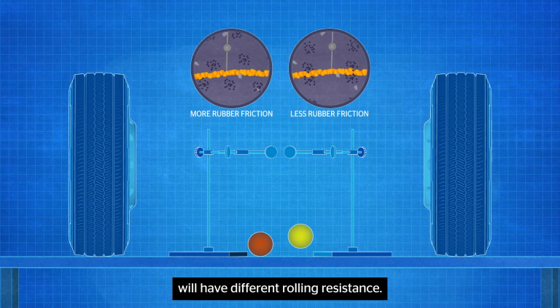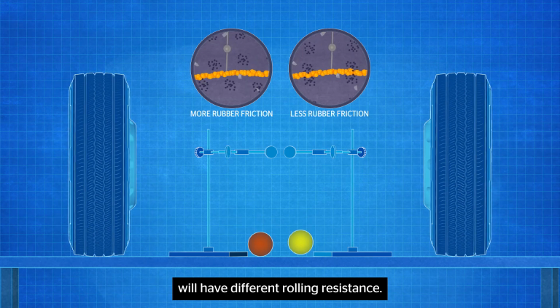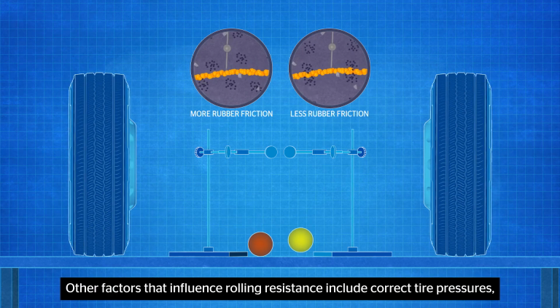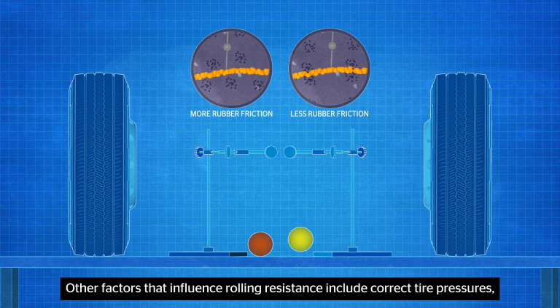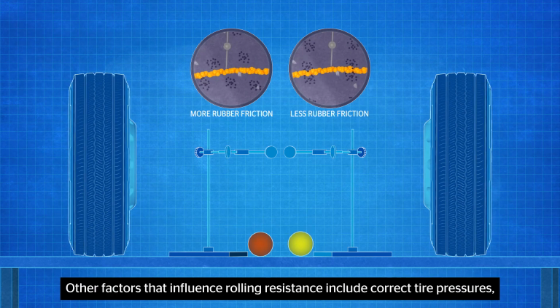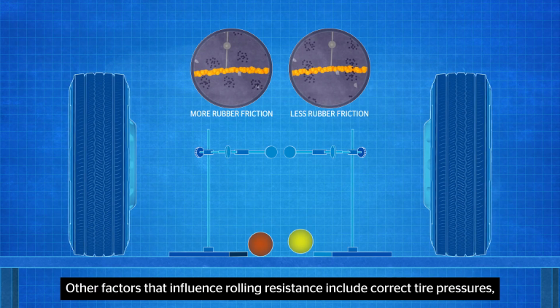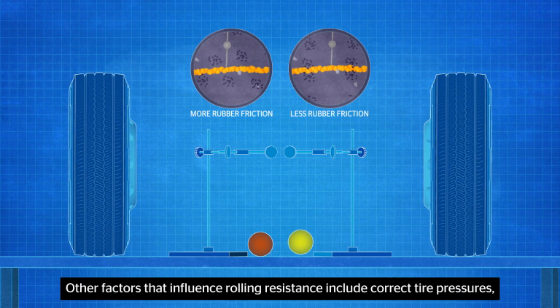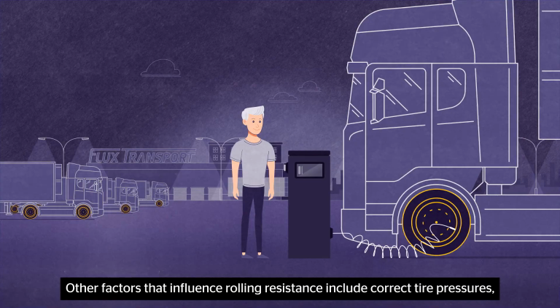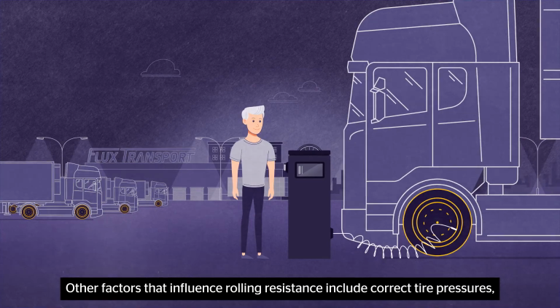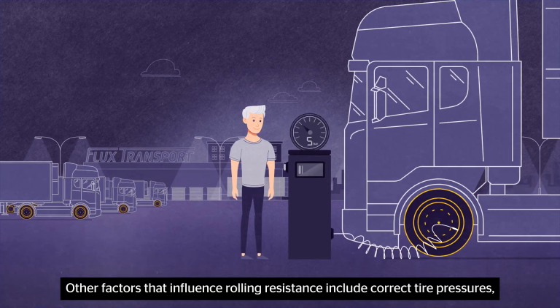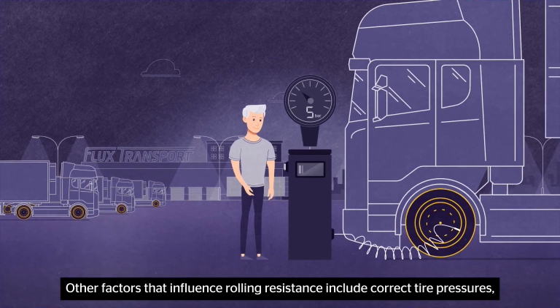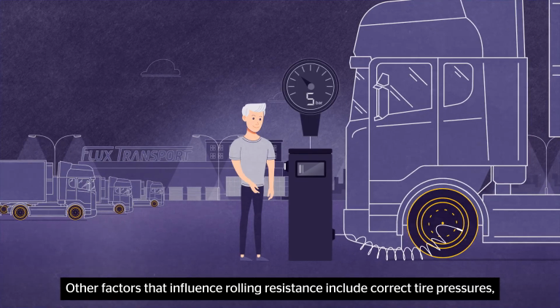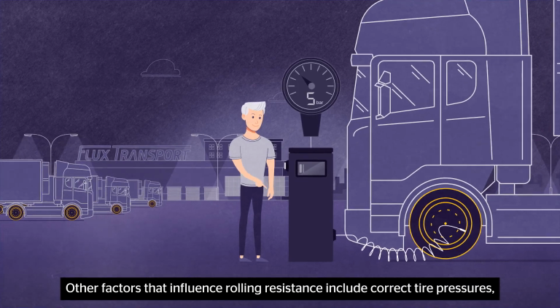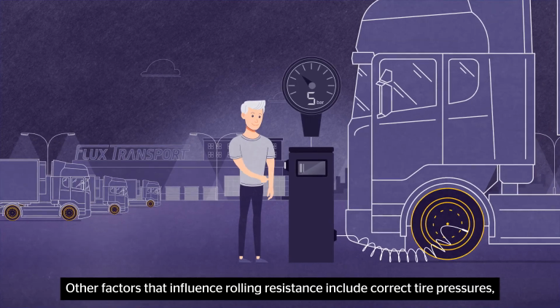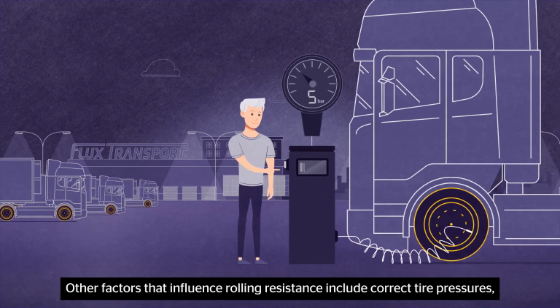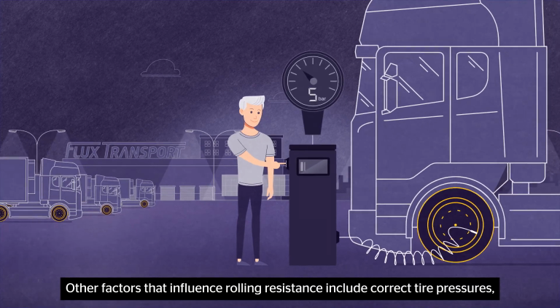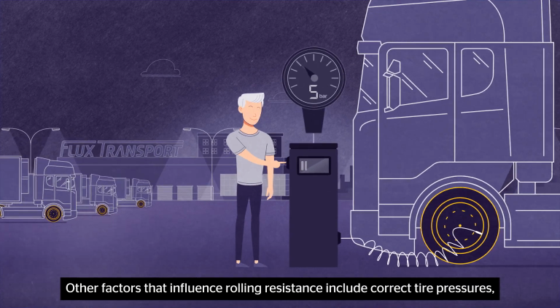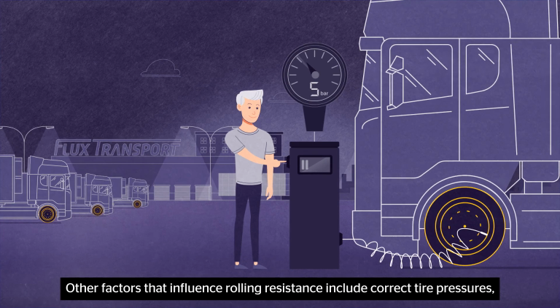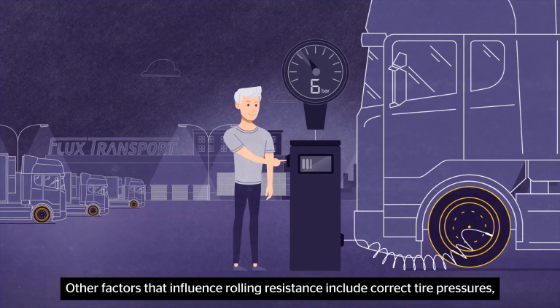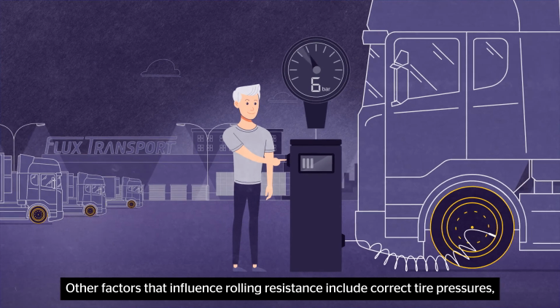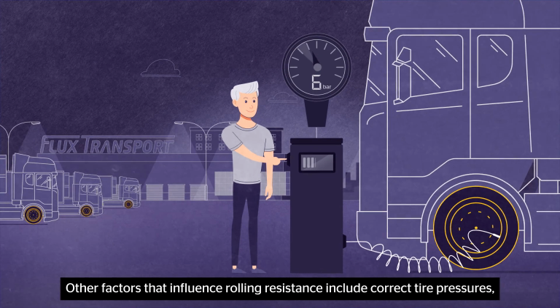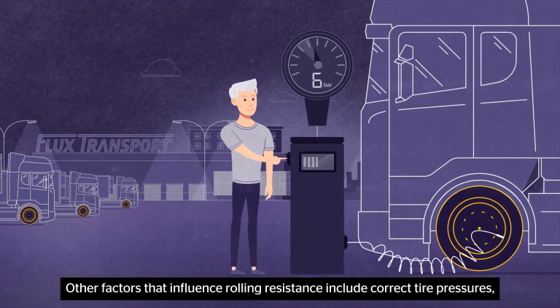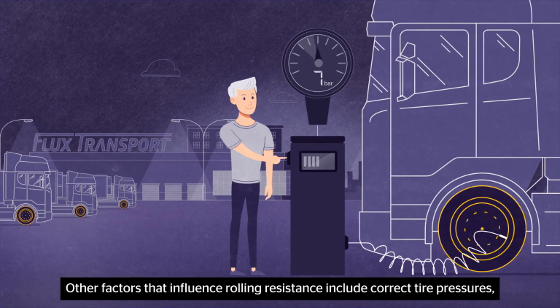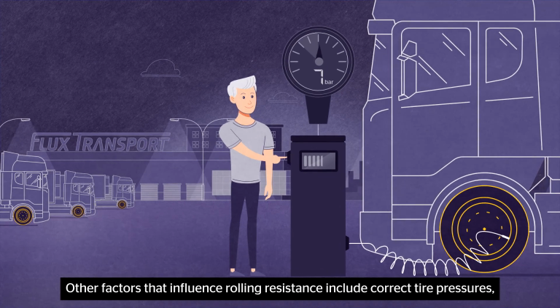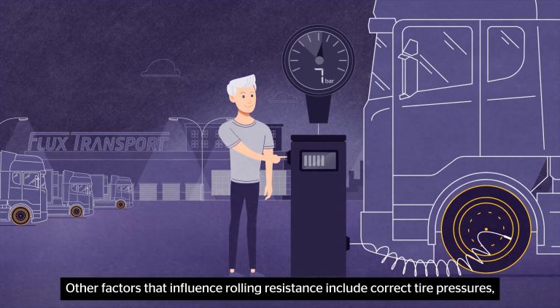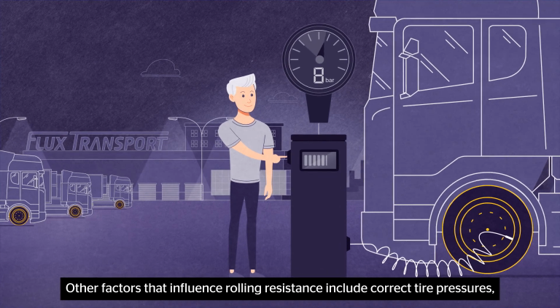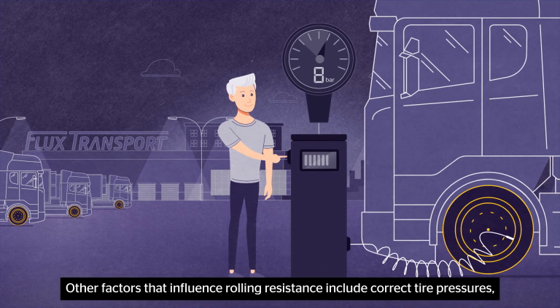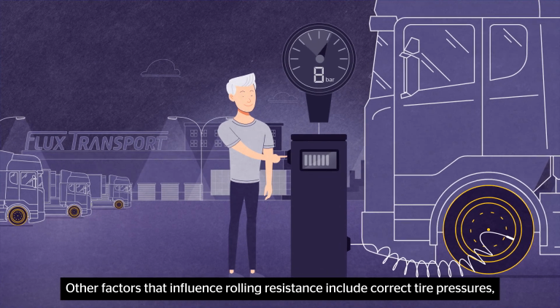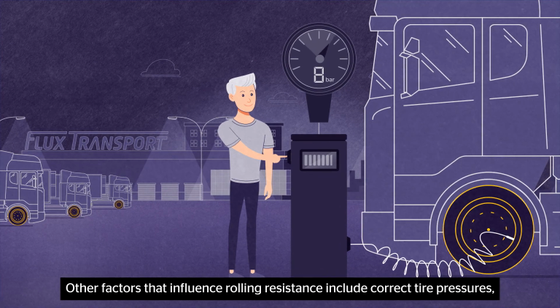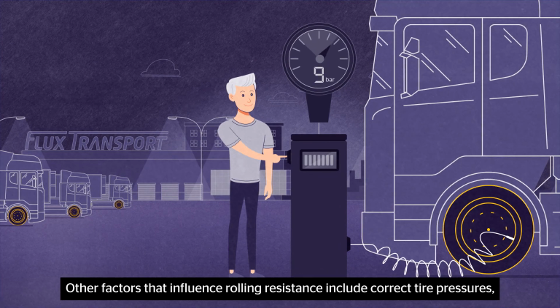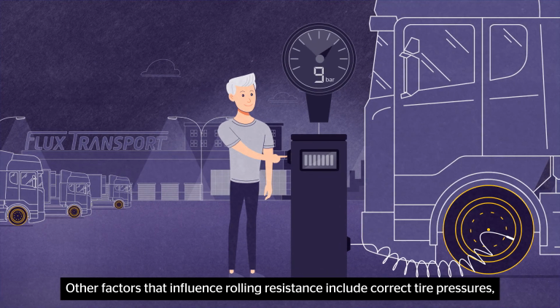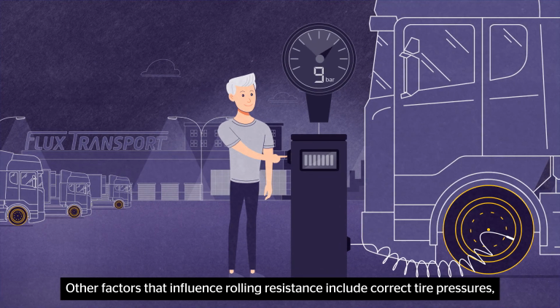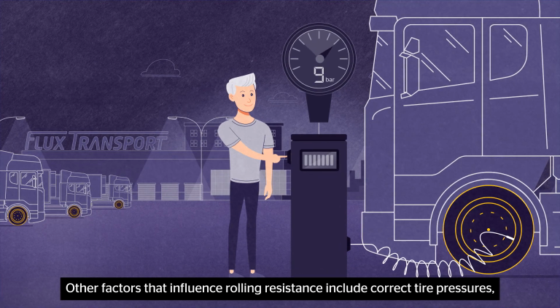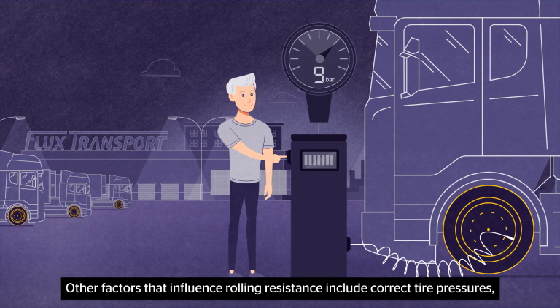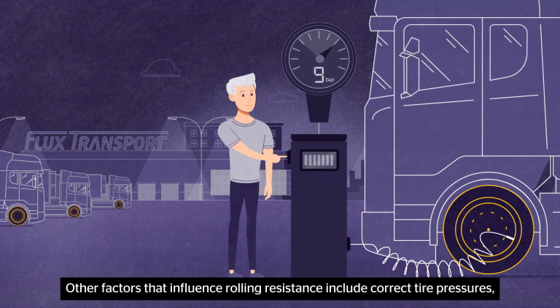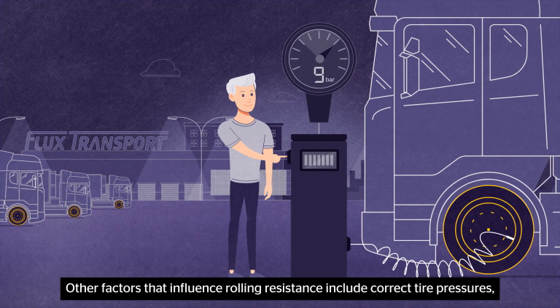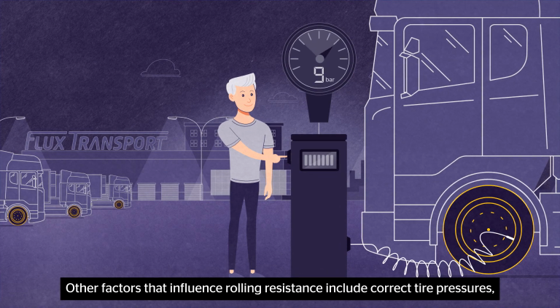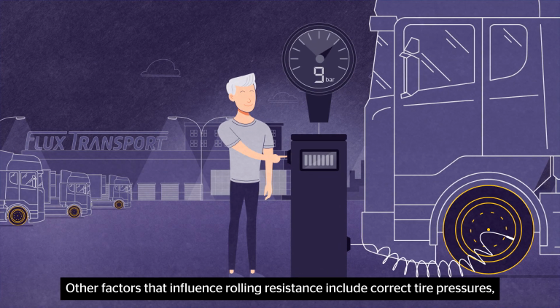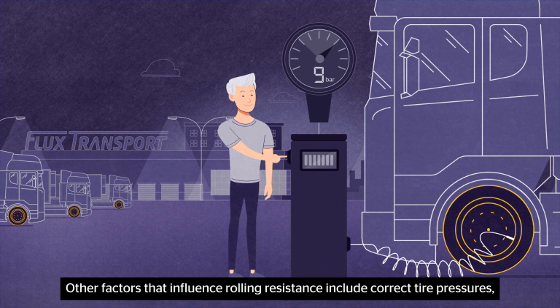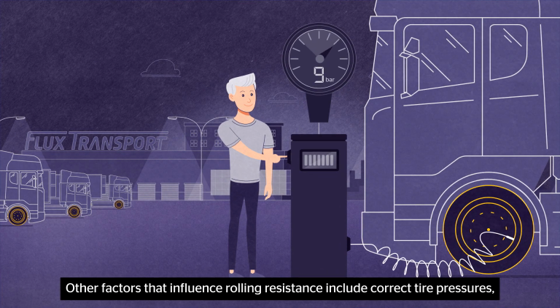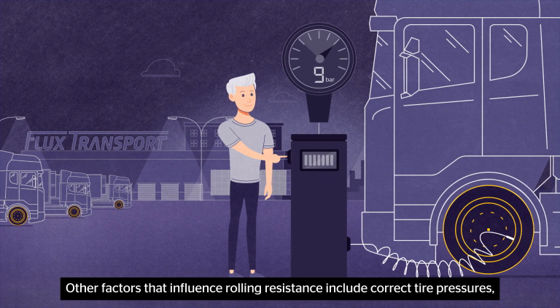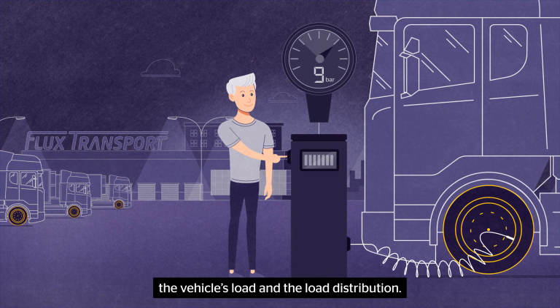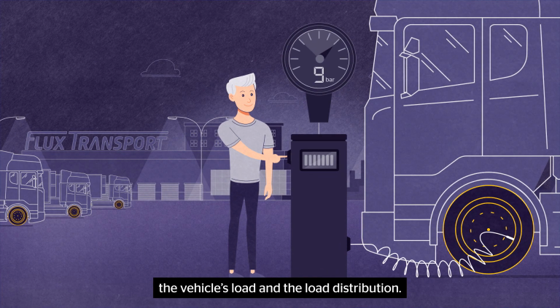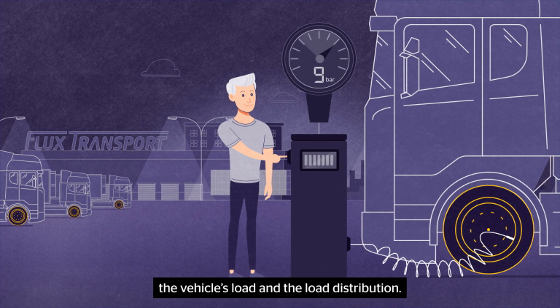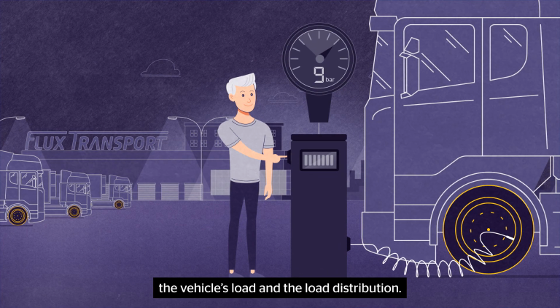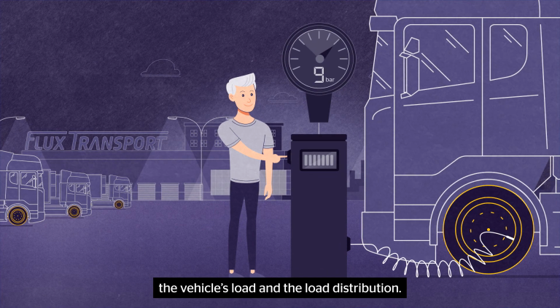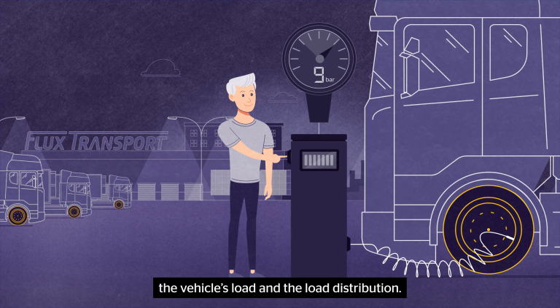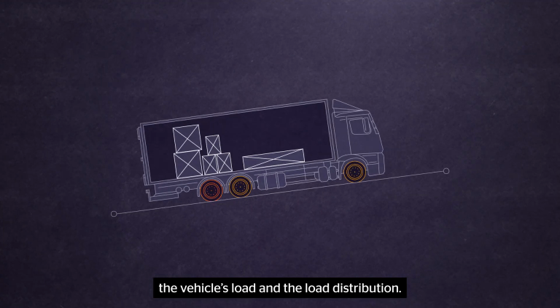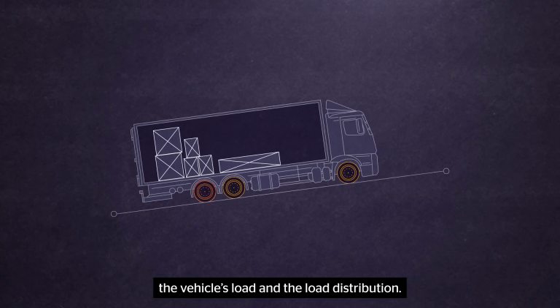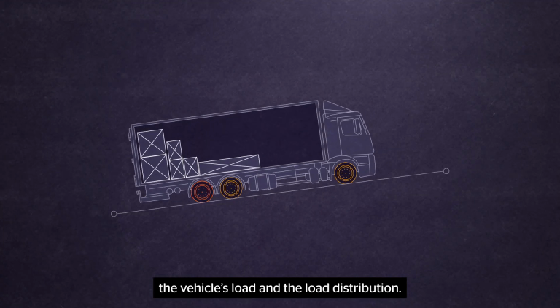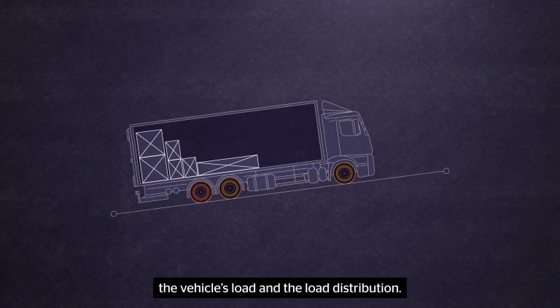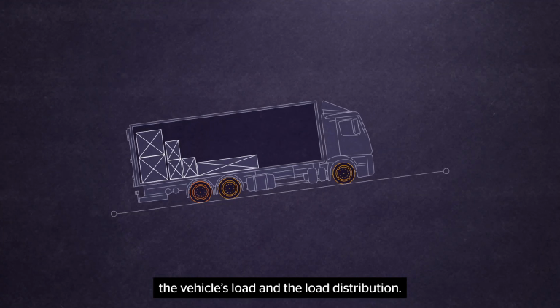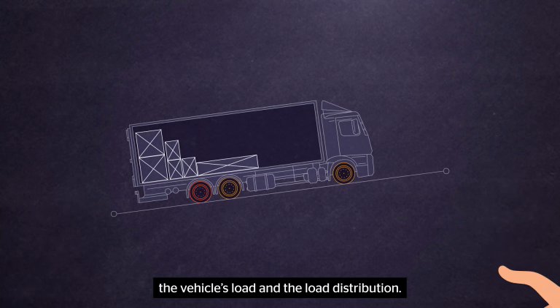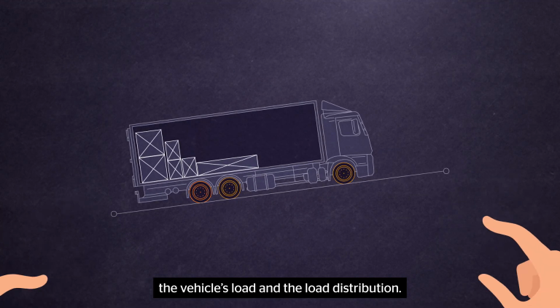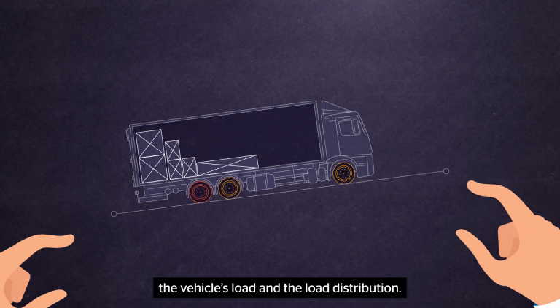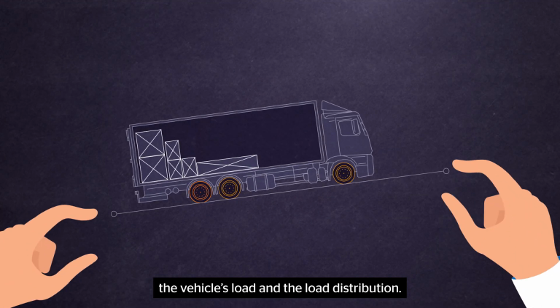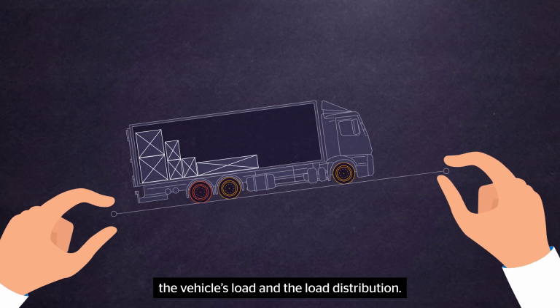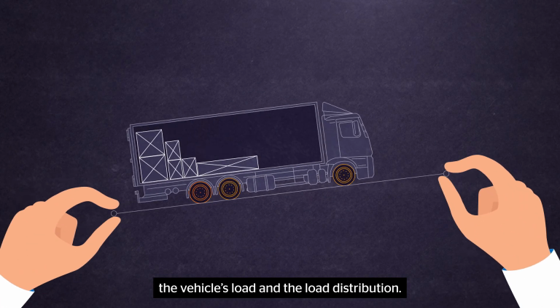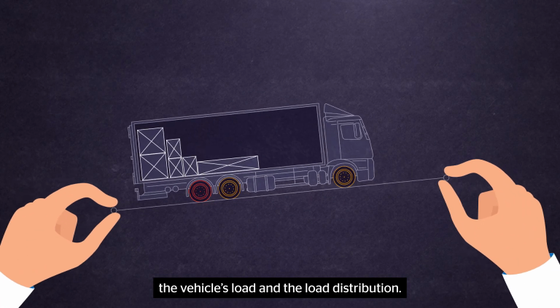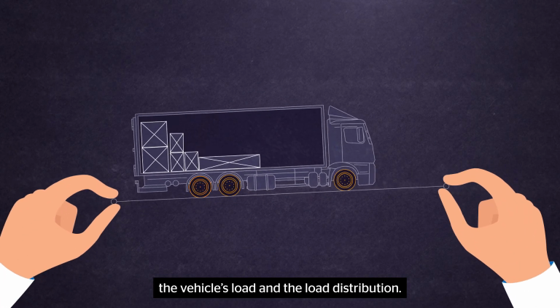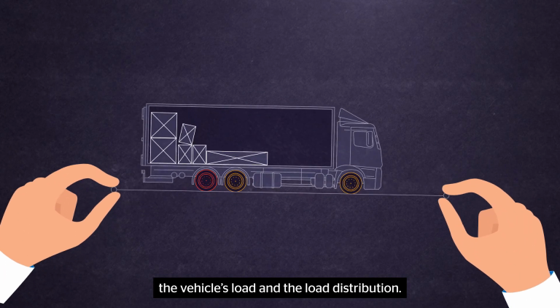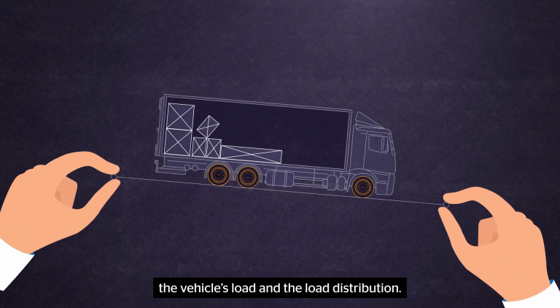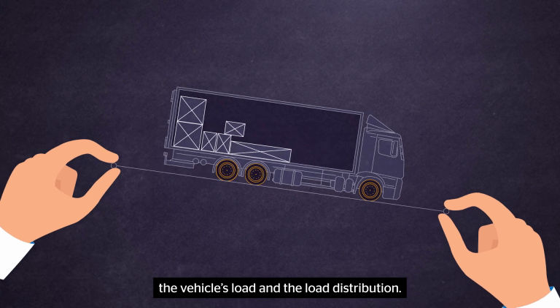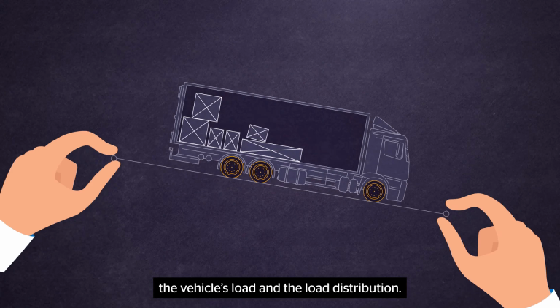Other factors that influence rolling resistance include correct tire pressures, the vehicle's load, and the load distribution.